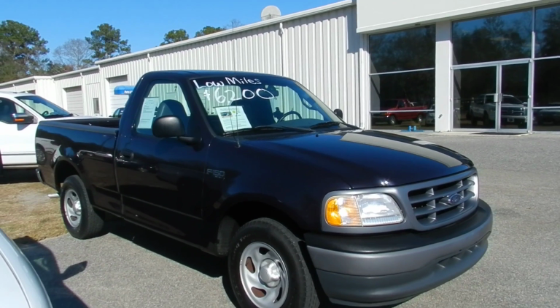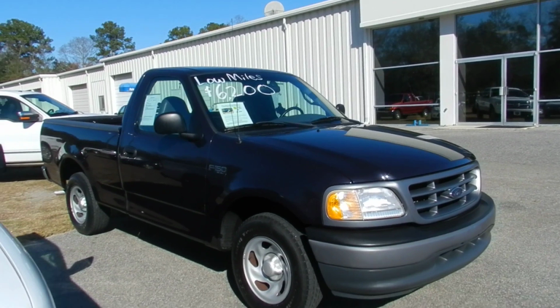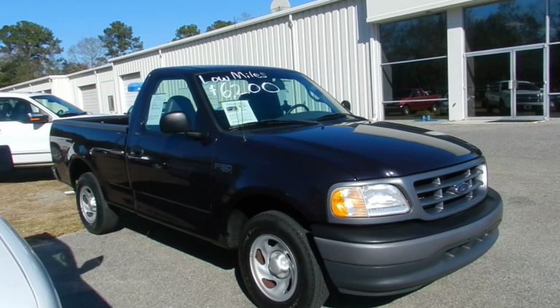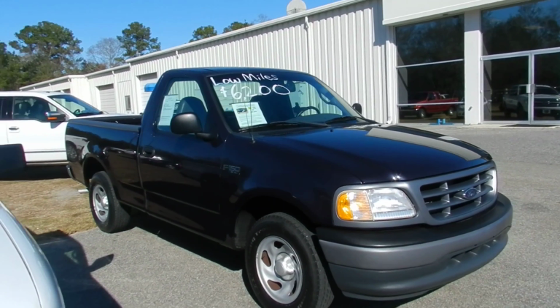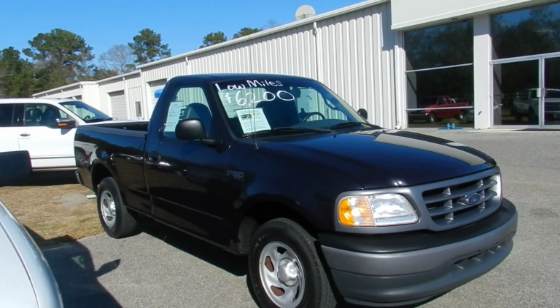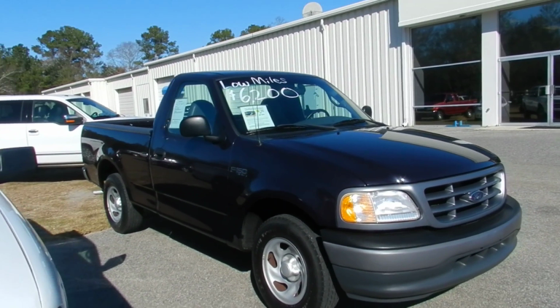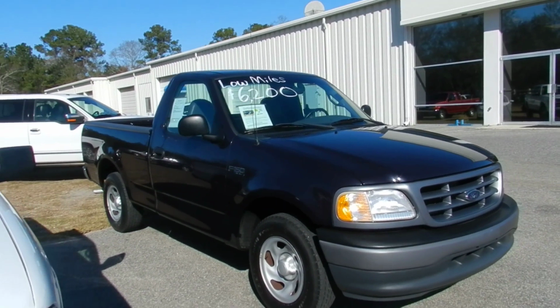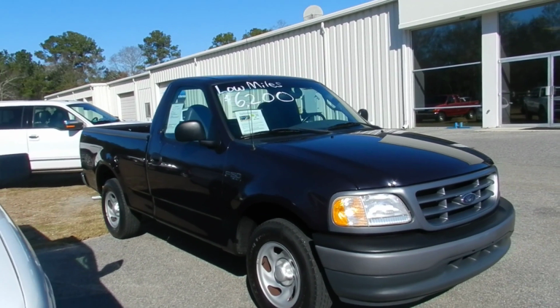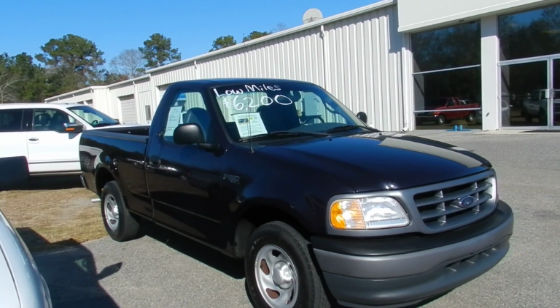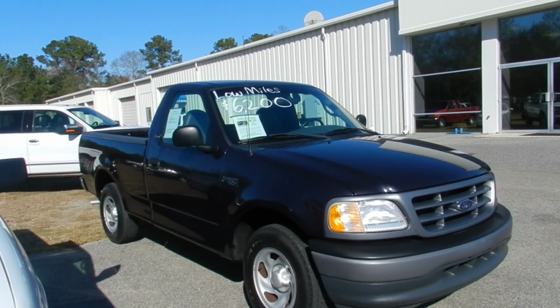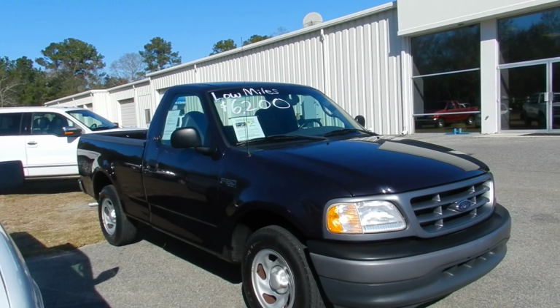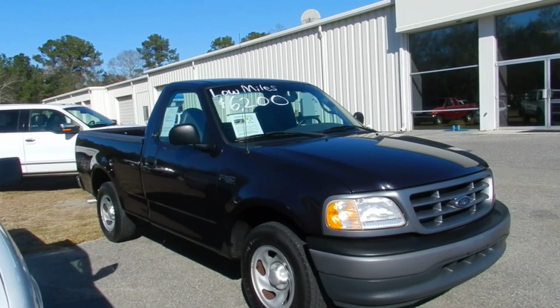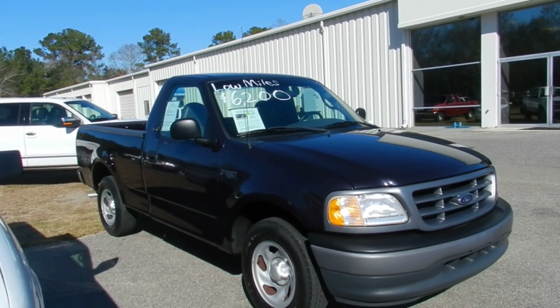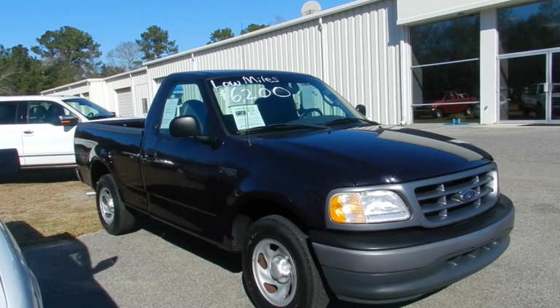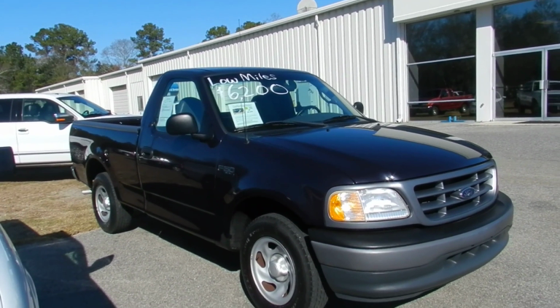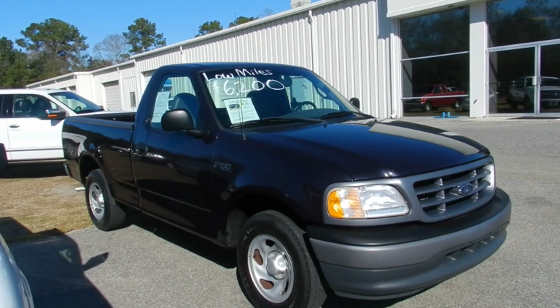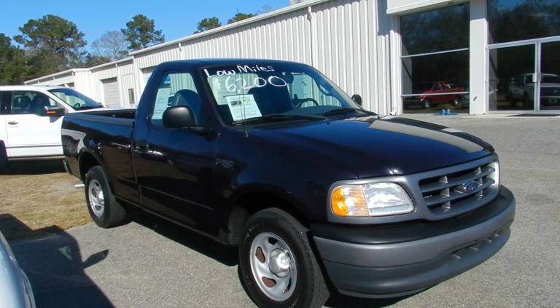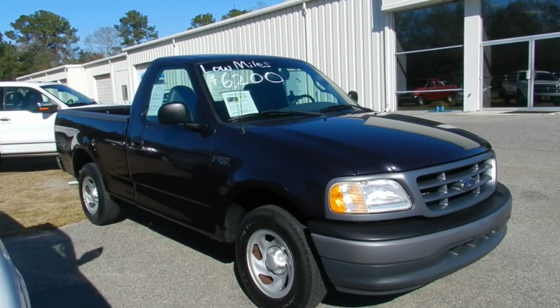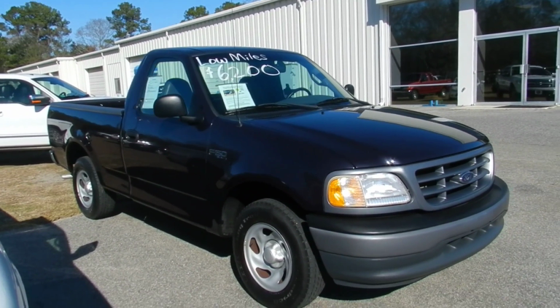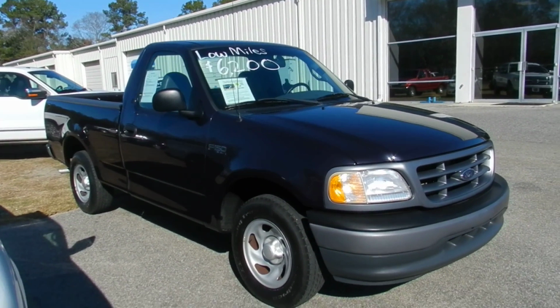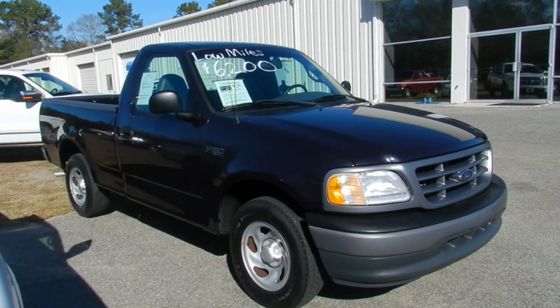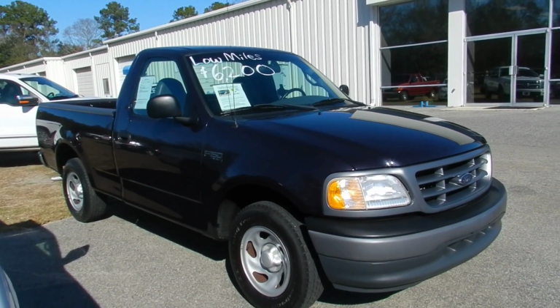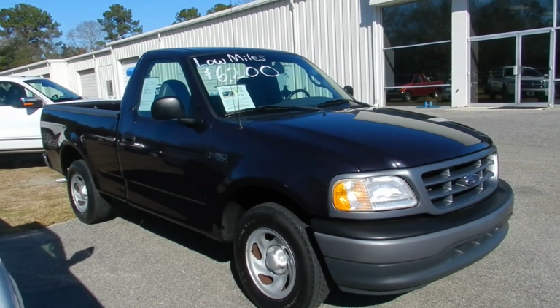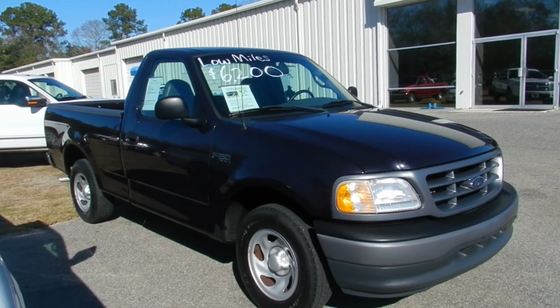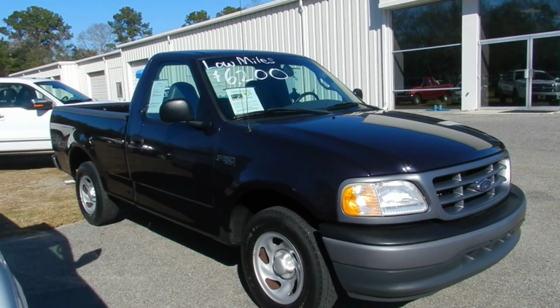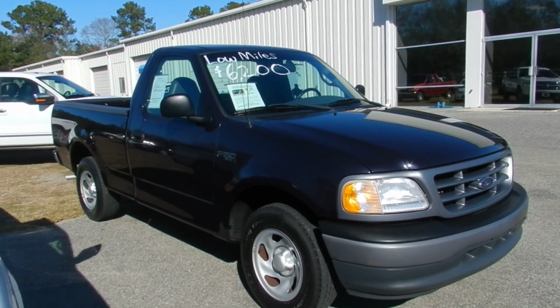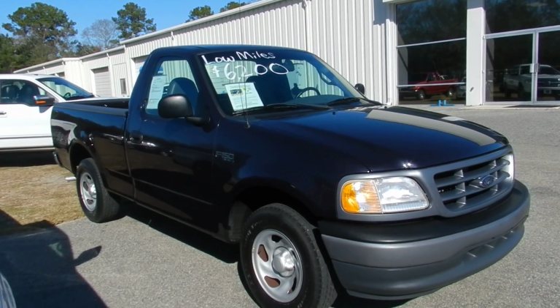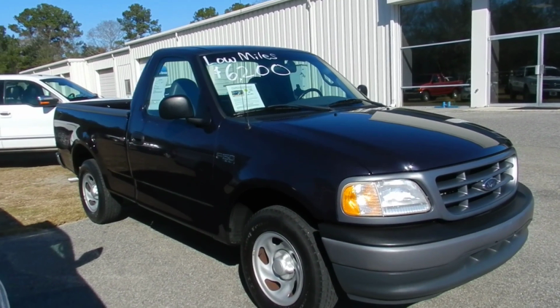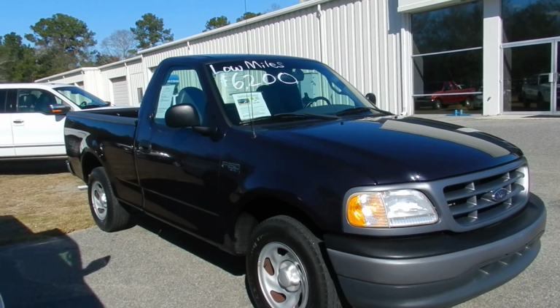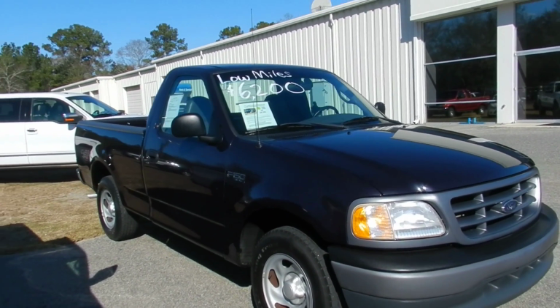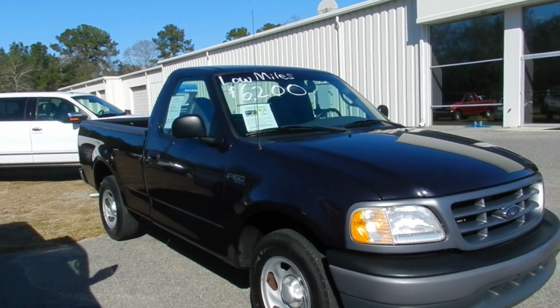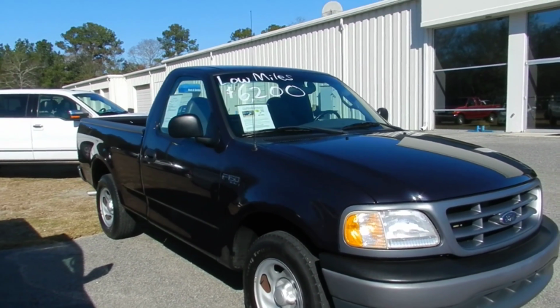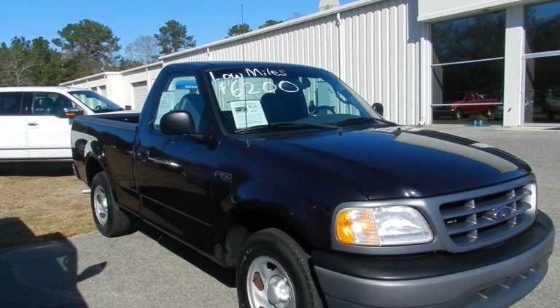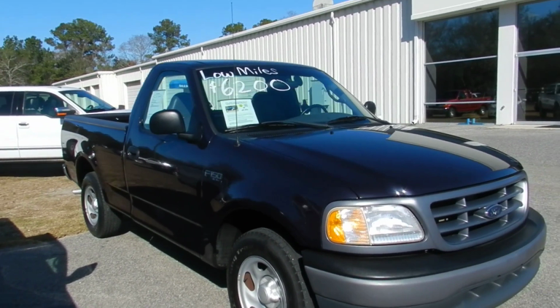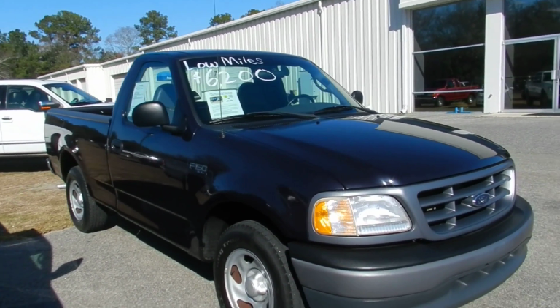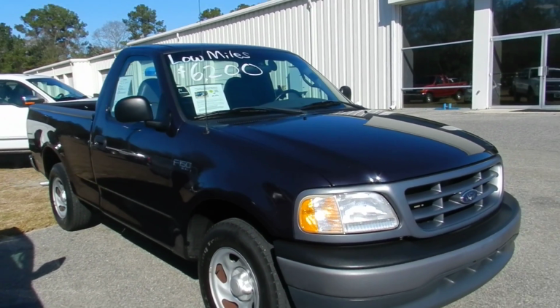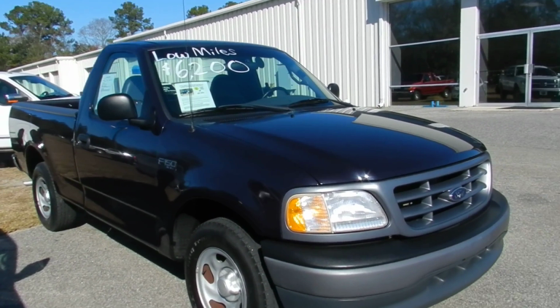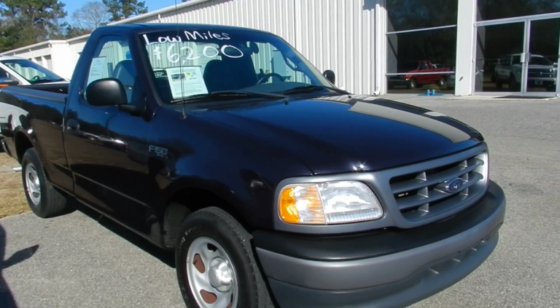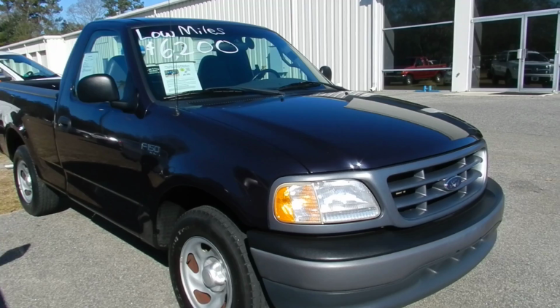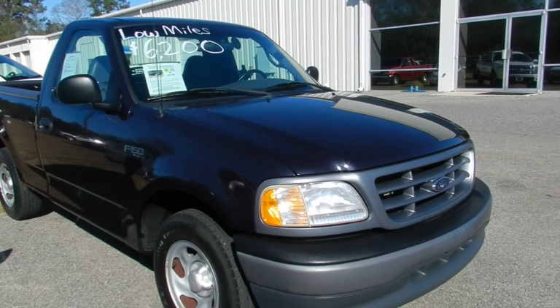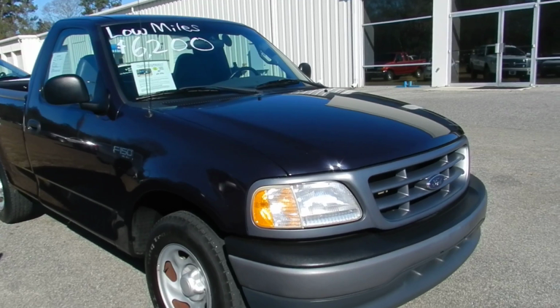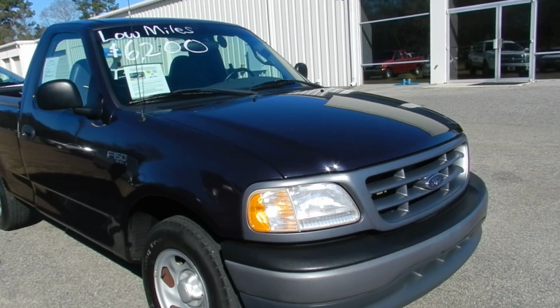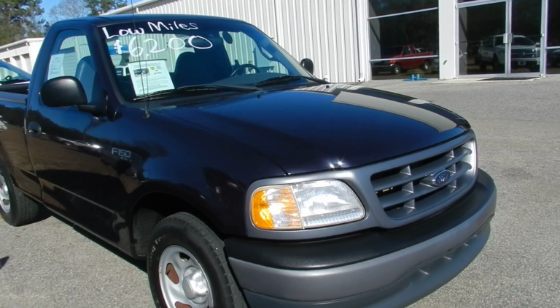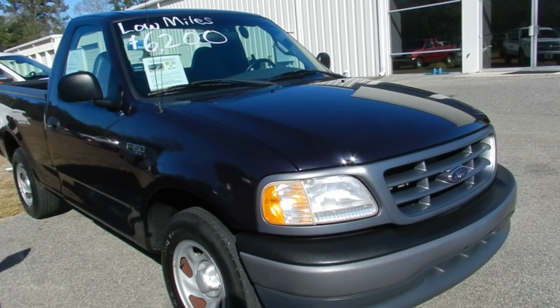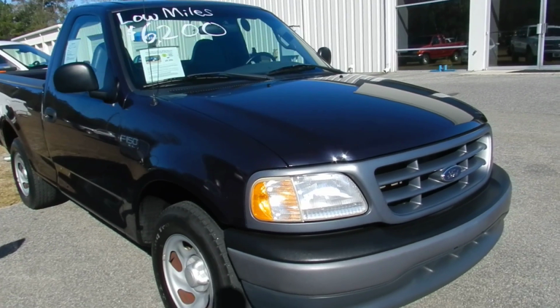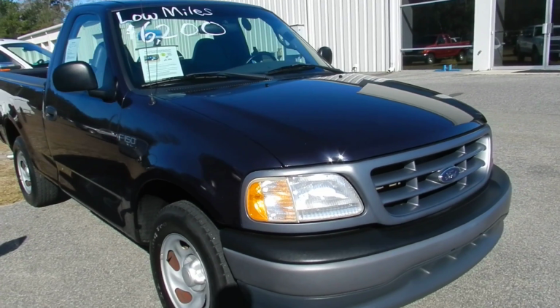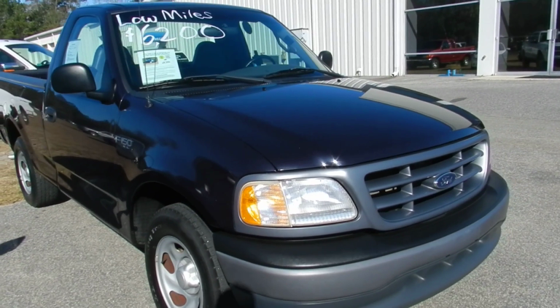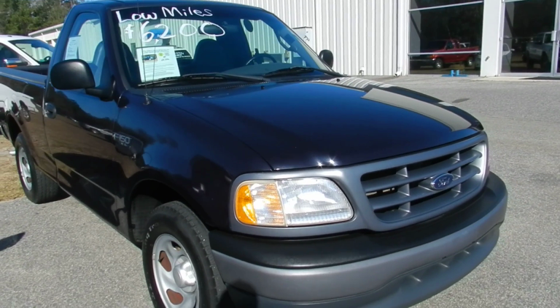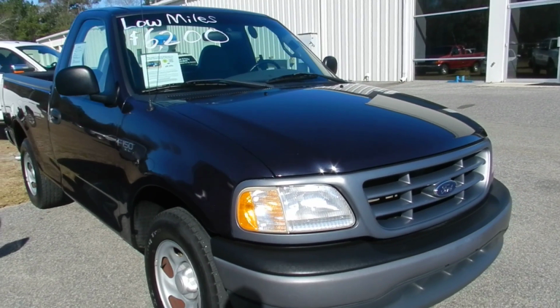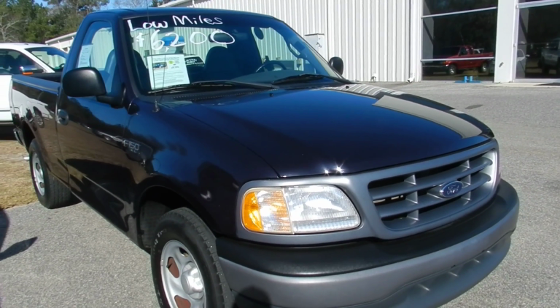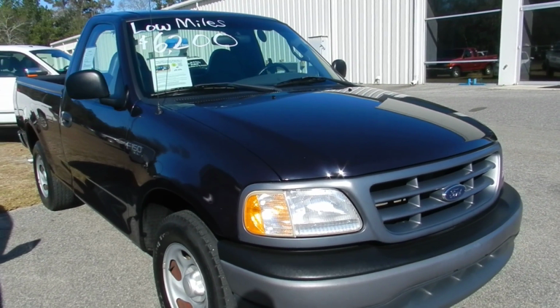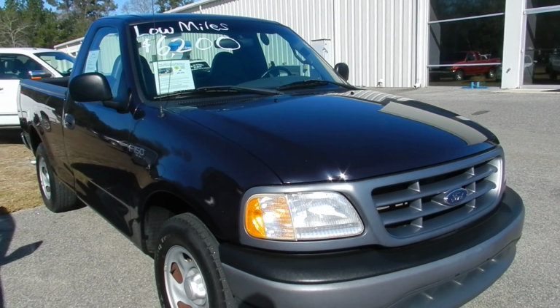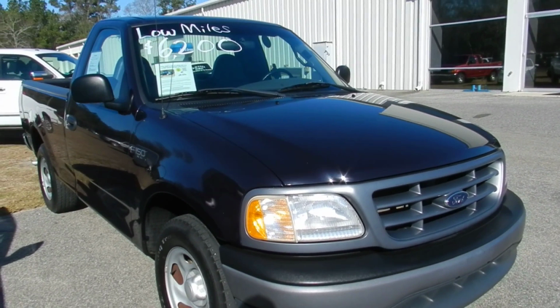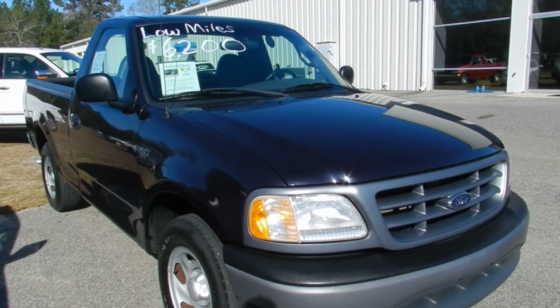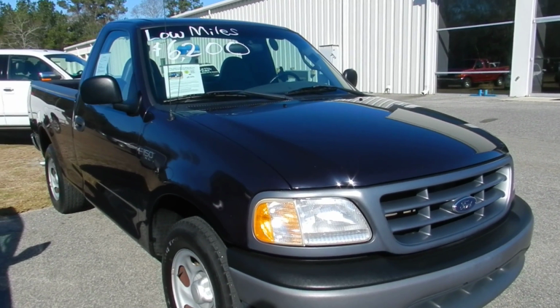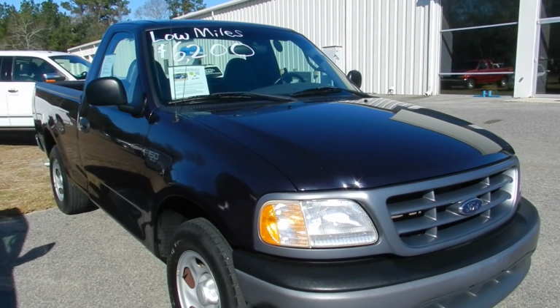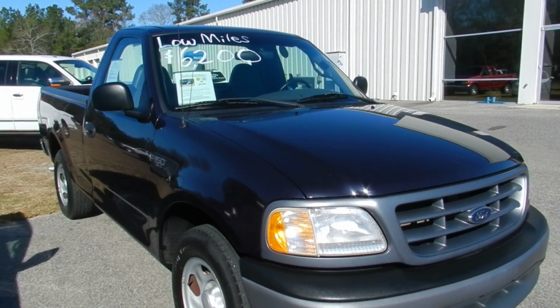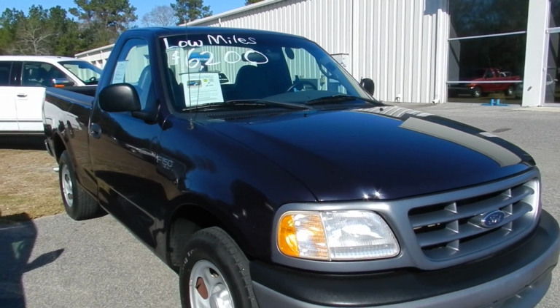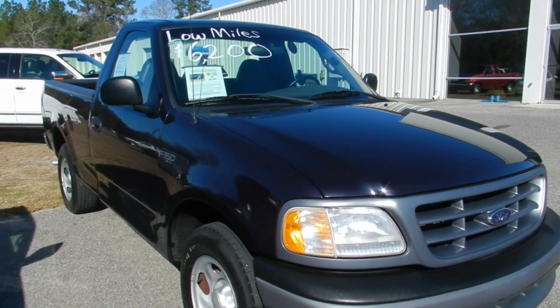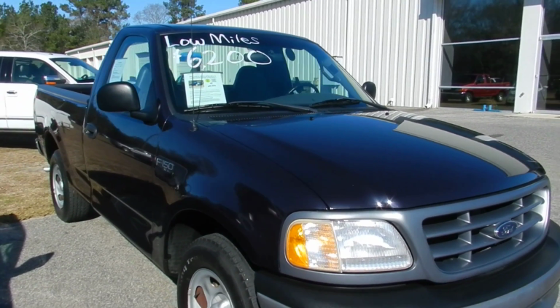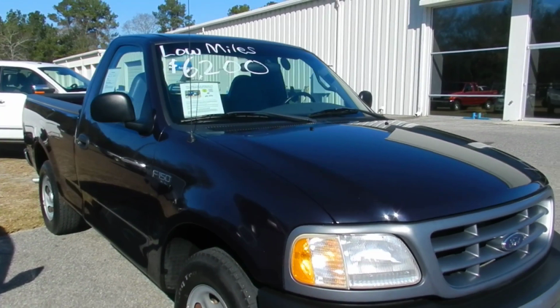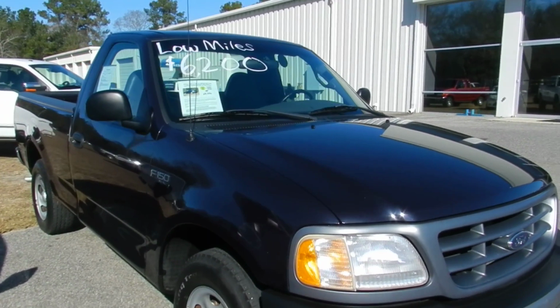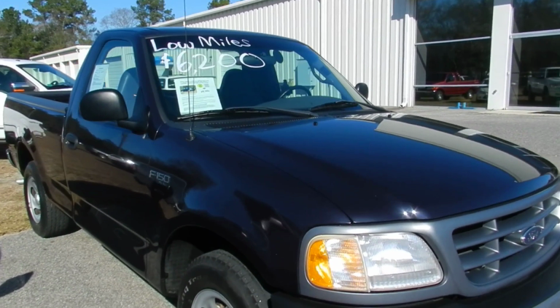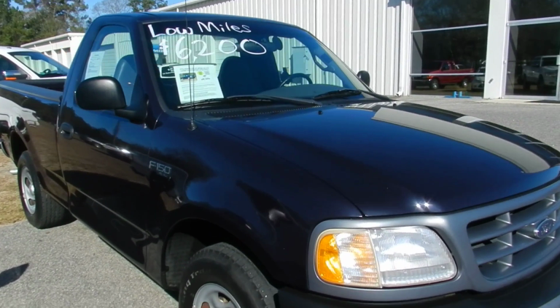Here's one for you. It's a 2001 Ford F-150 regular cab XL package, dark blue in color.